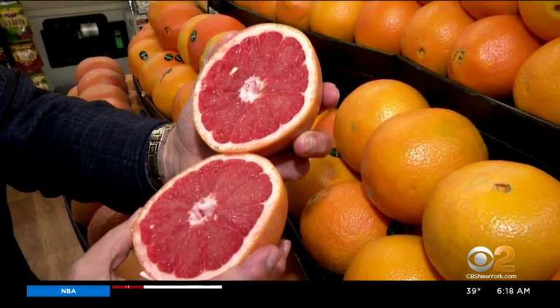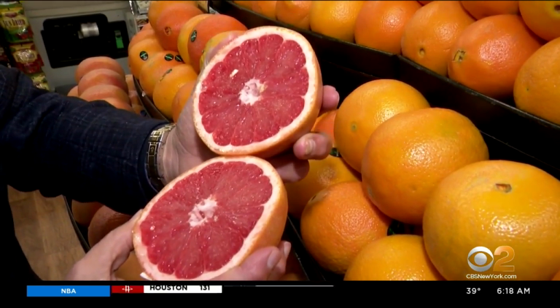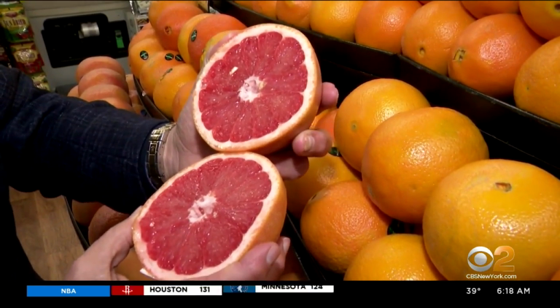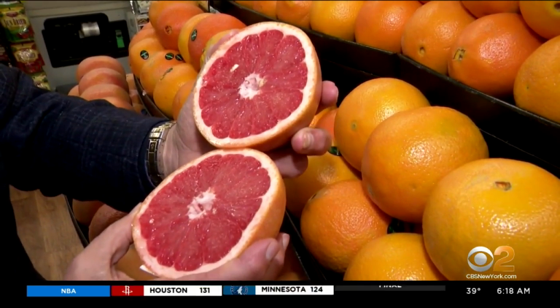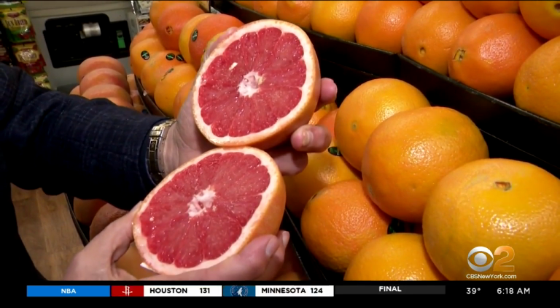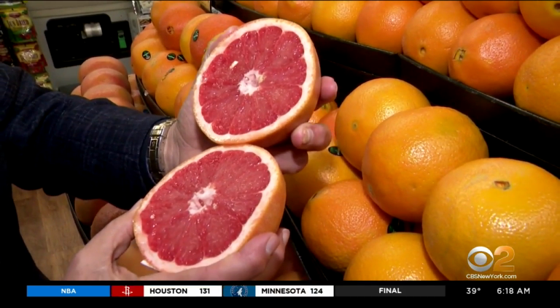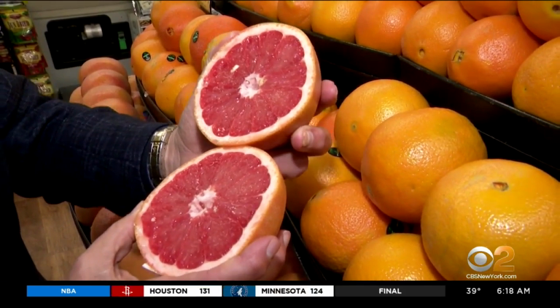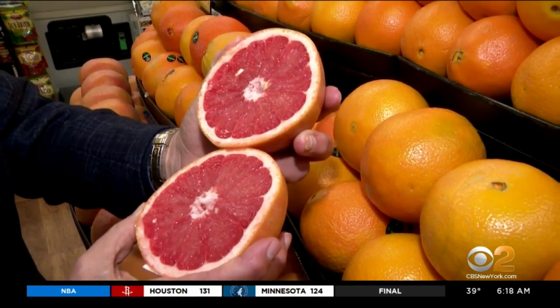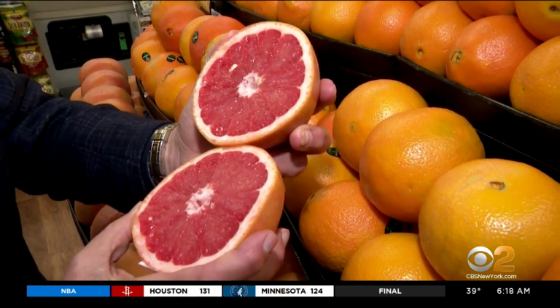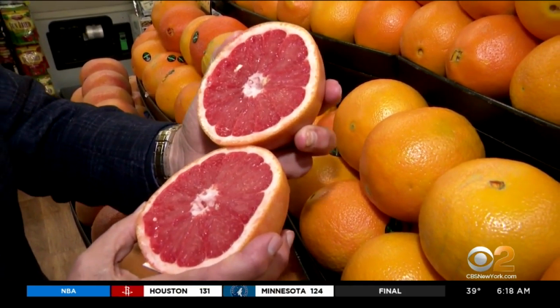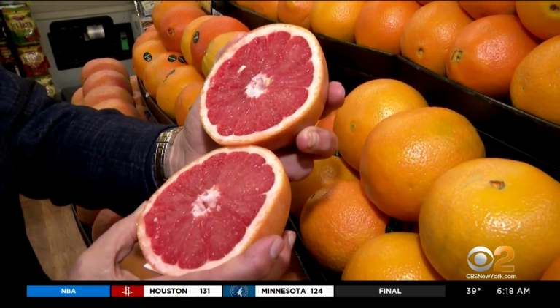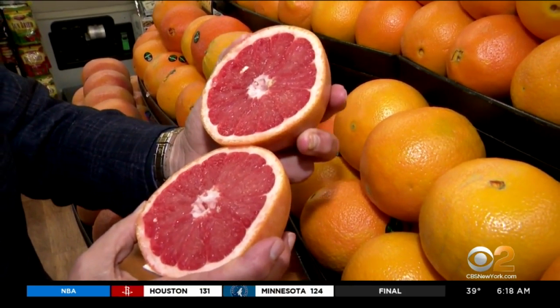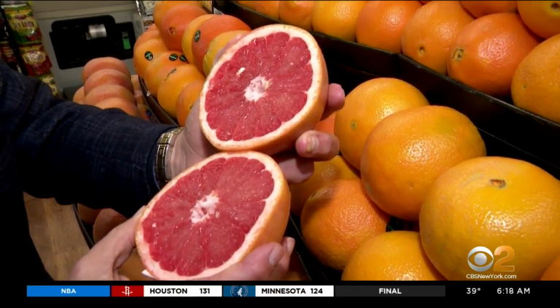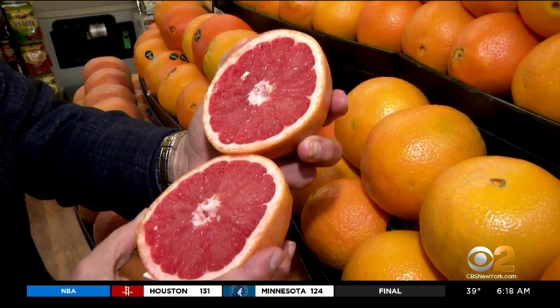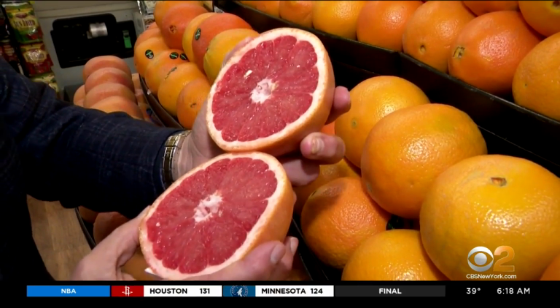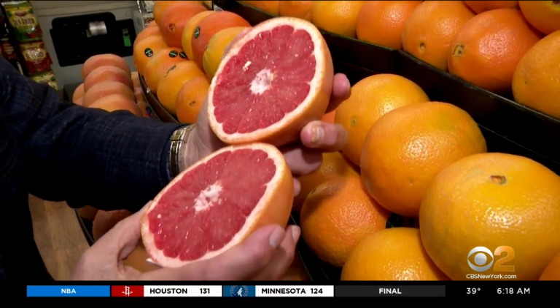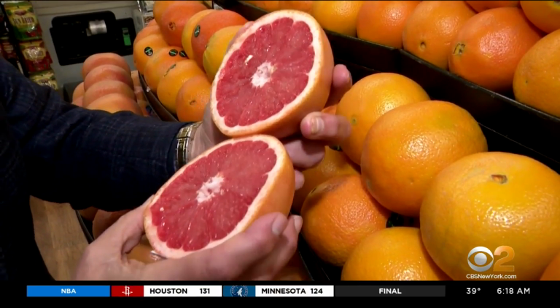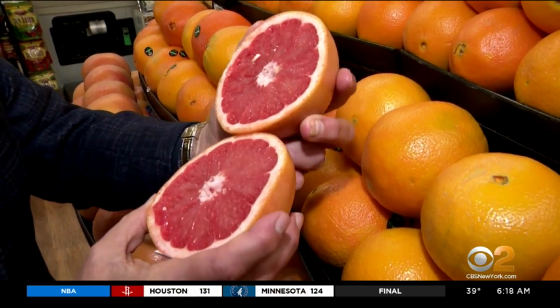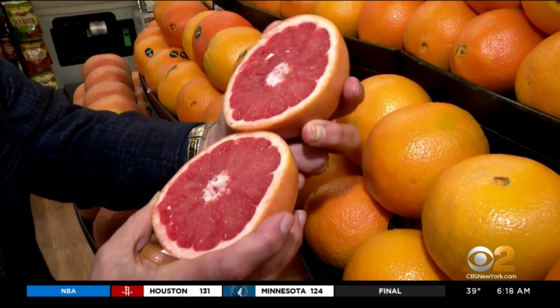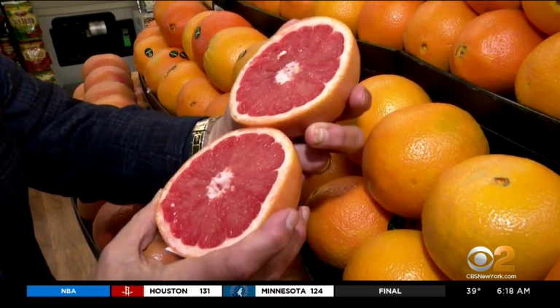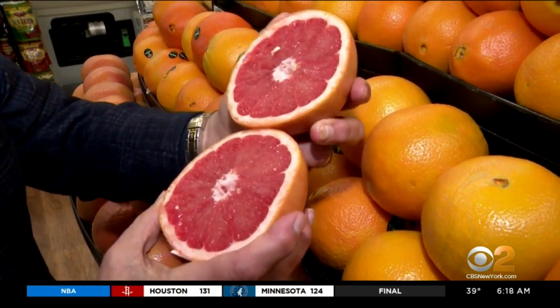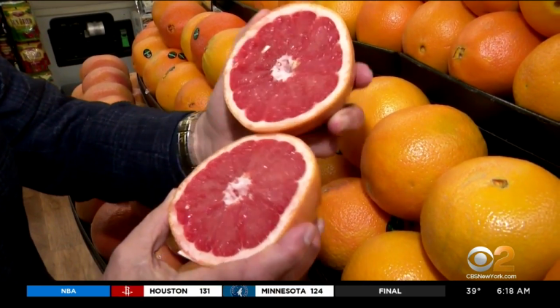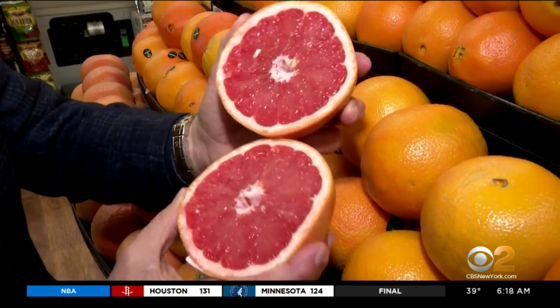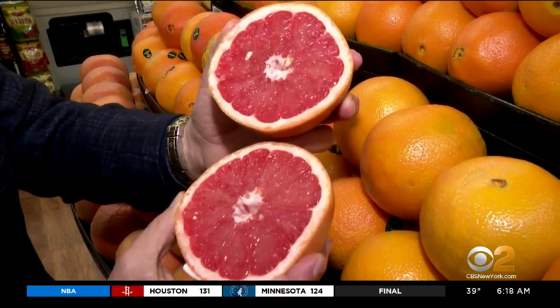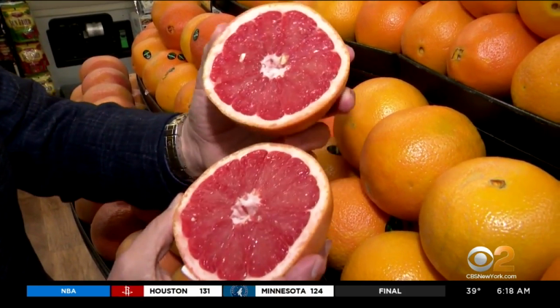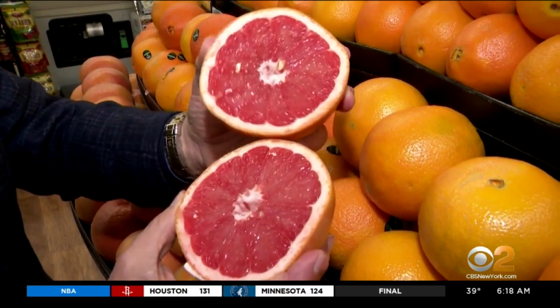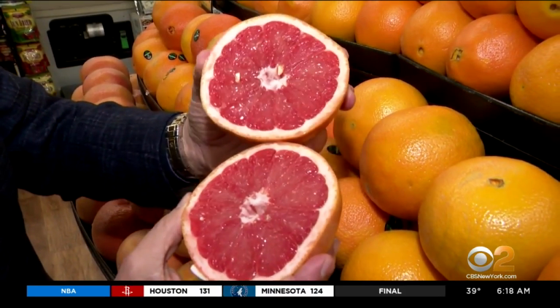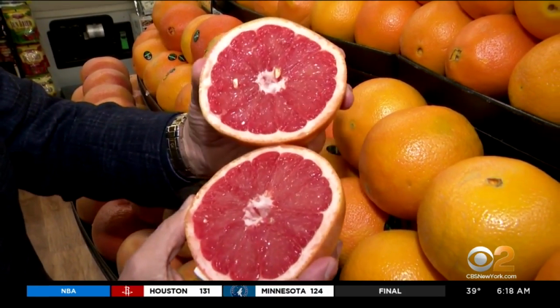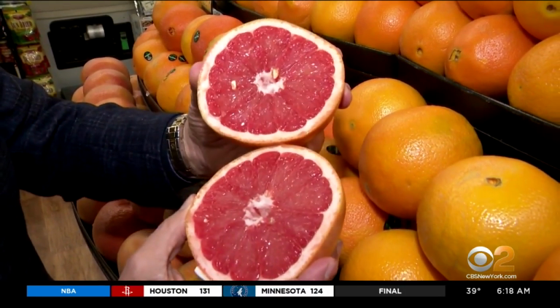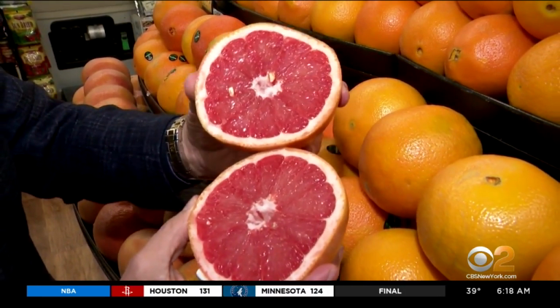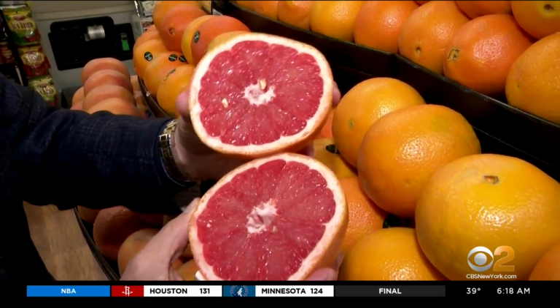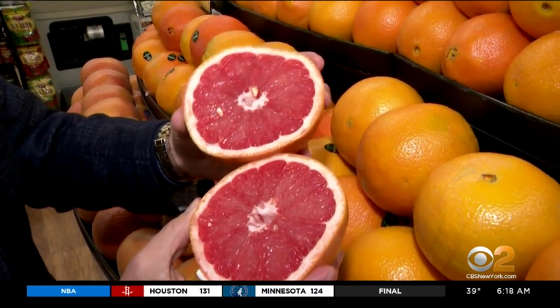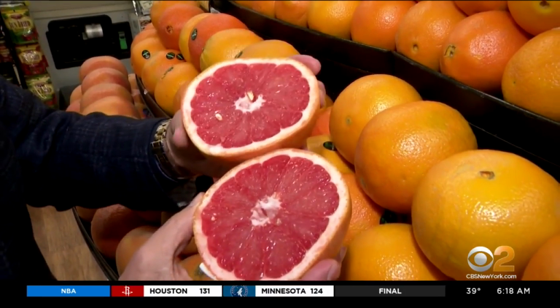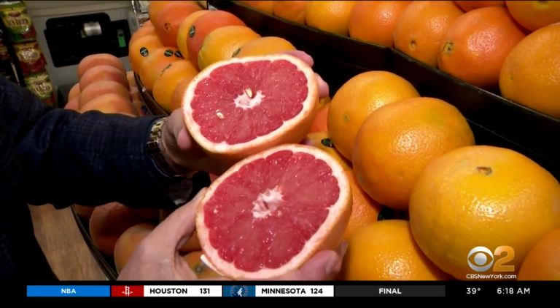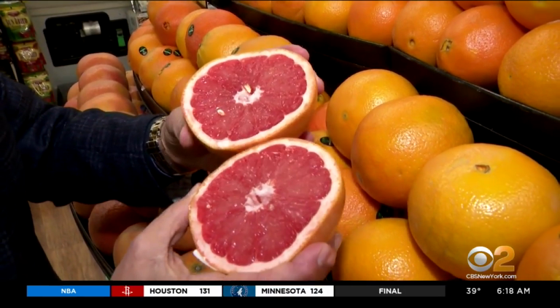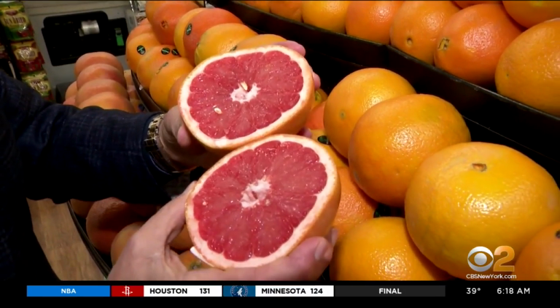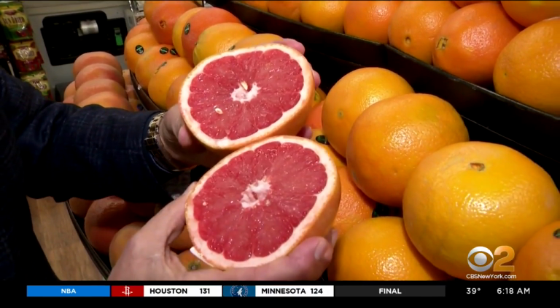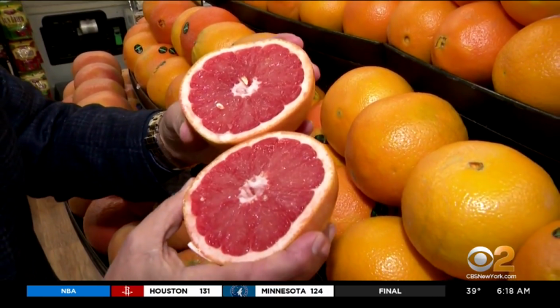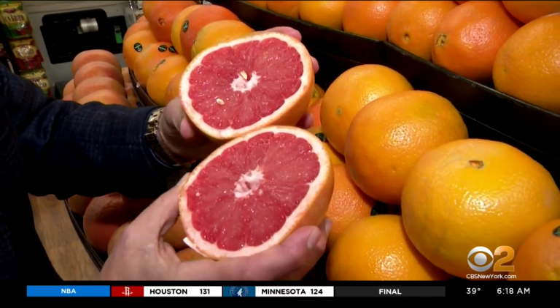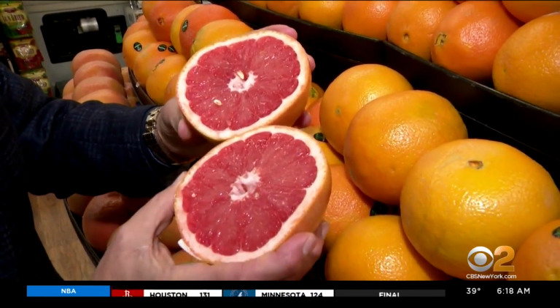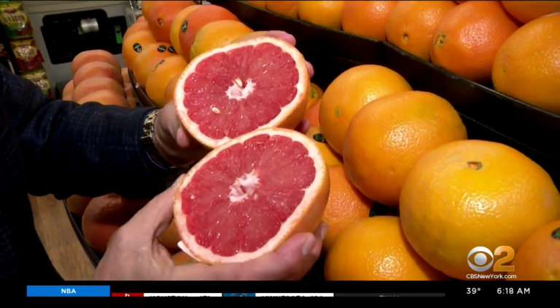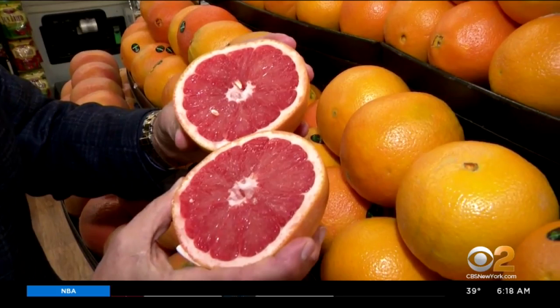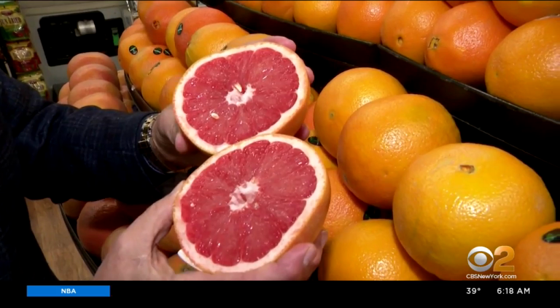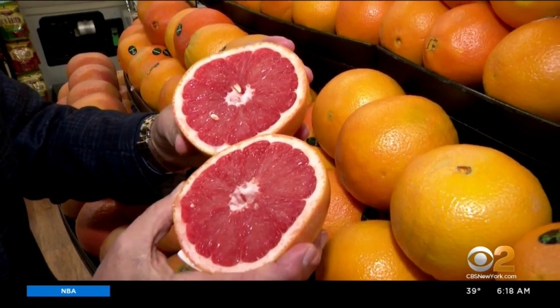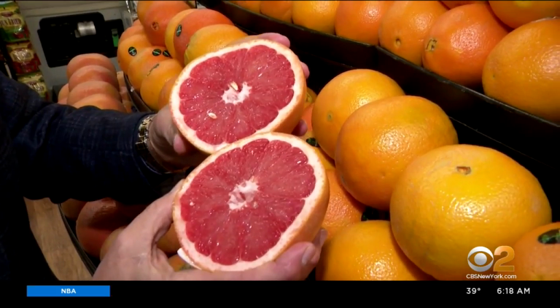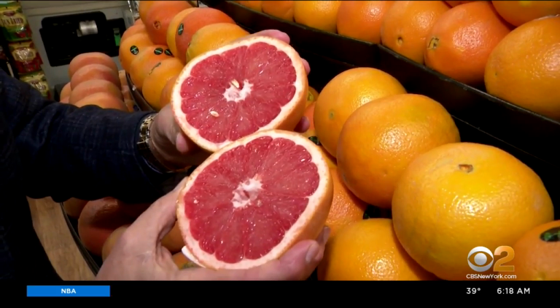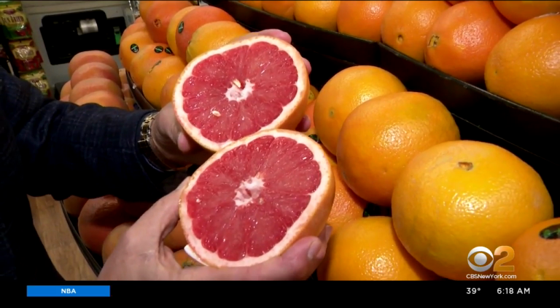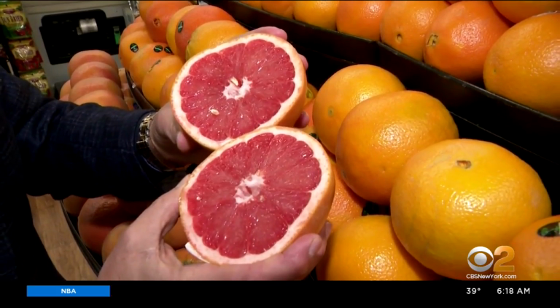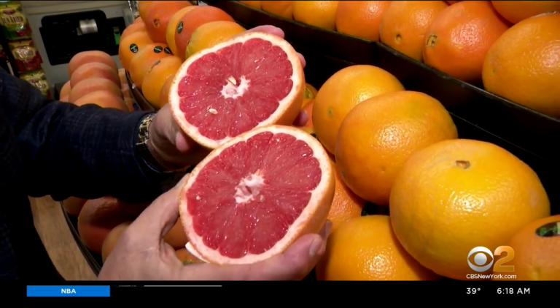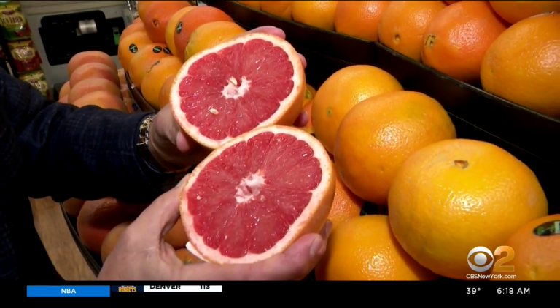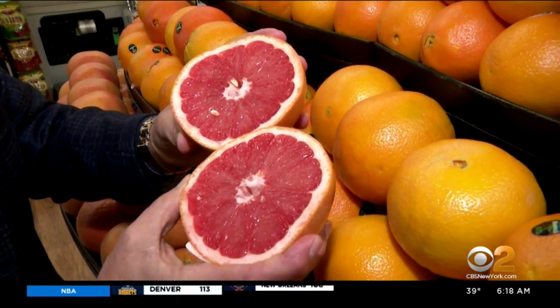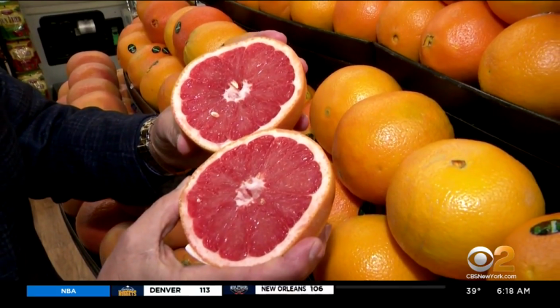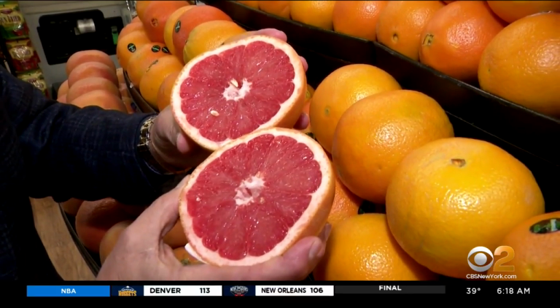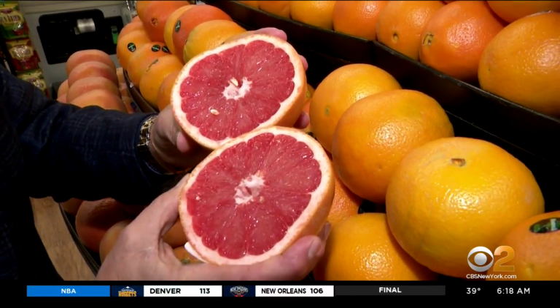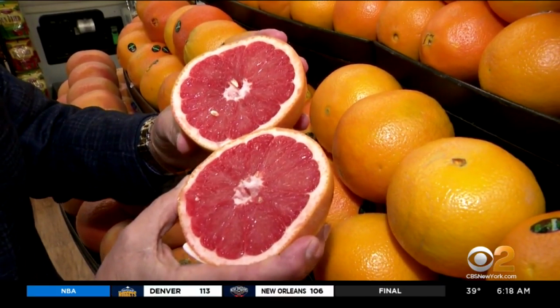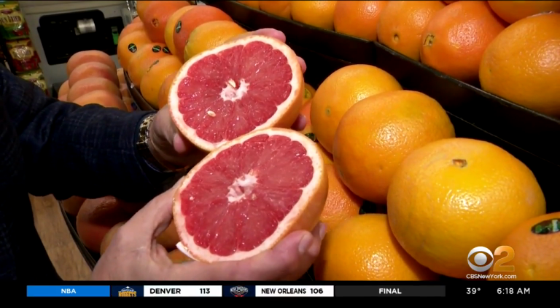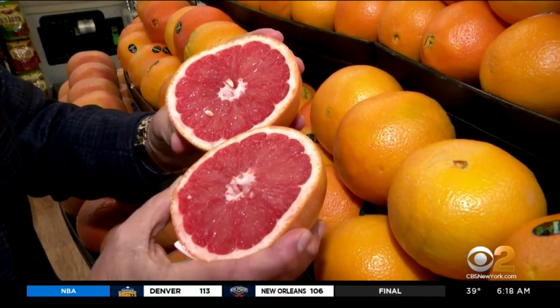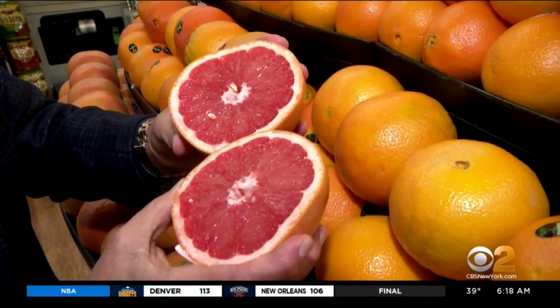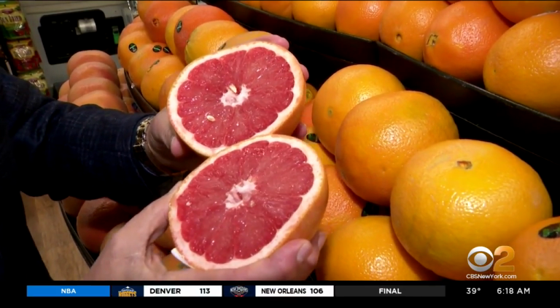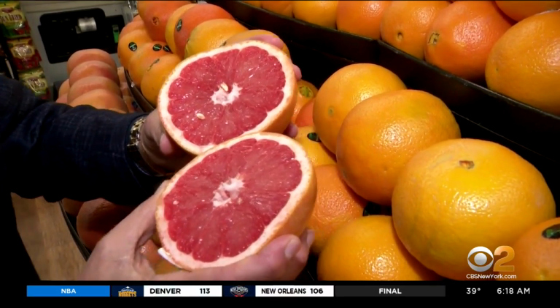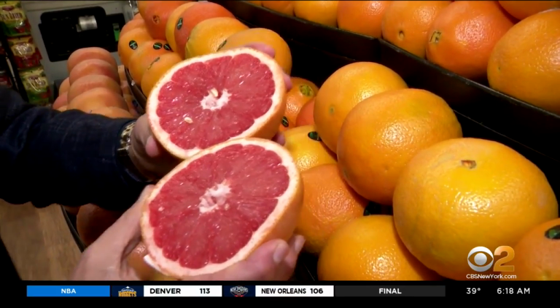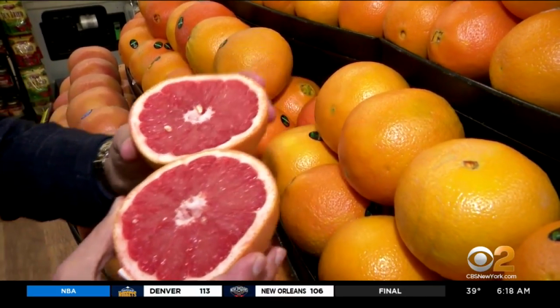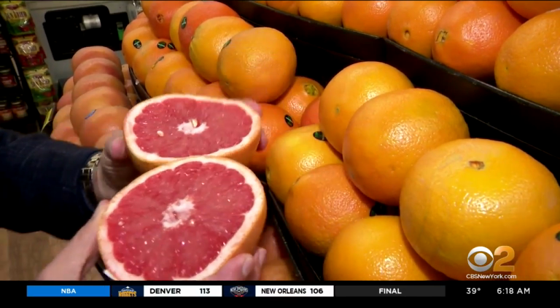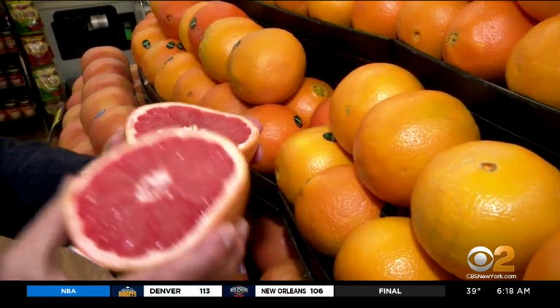The sugar is just out of this world. And look at that color and the juice it makes in the morning — grapefruit juice, you can't beat.